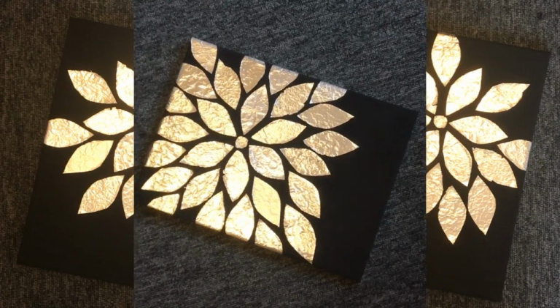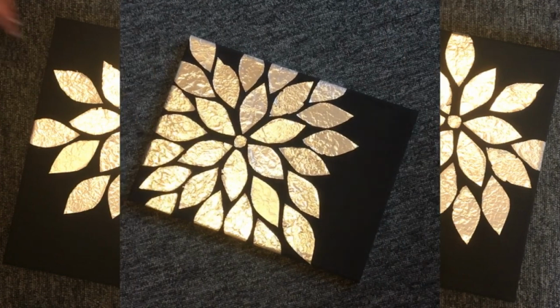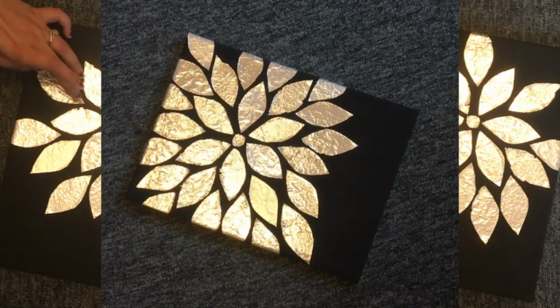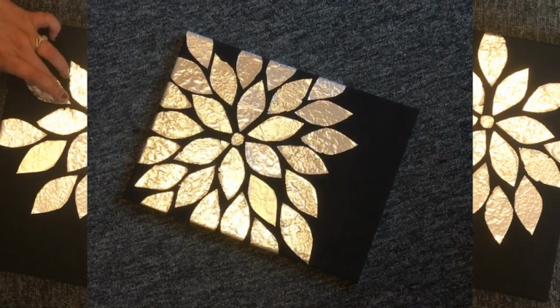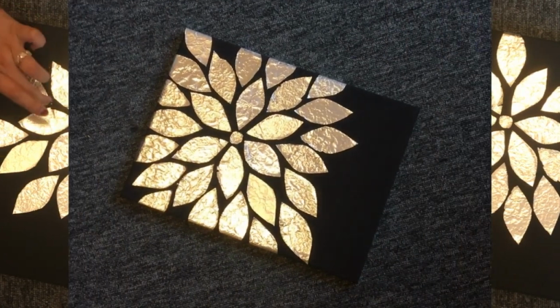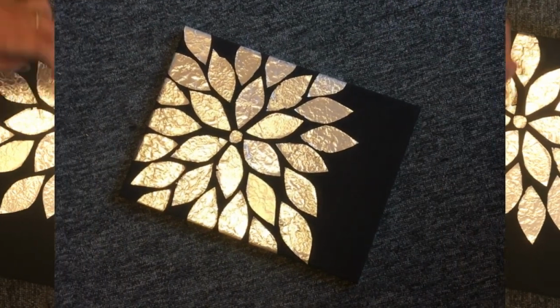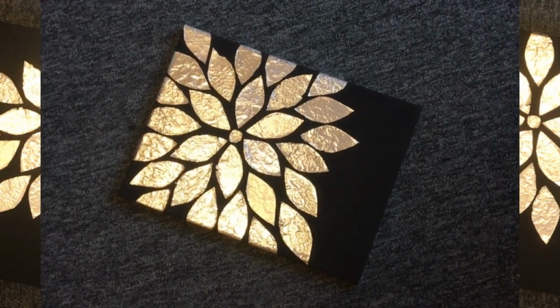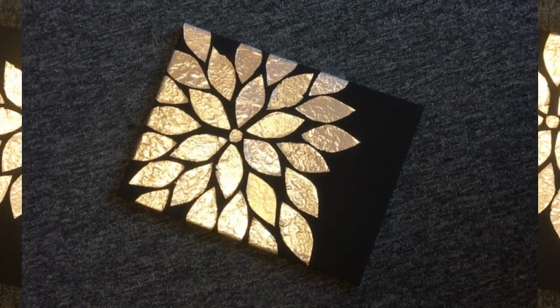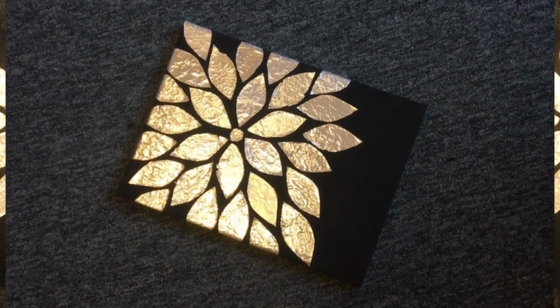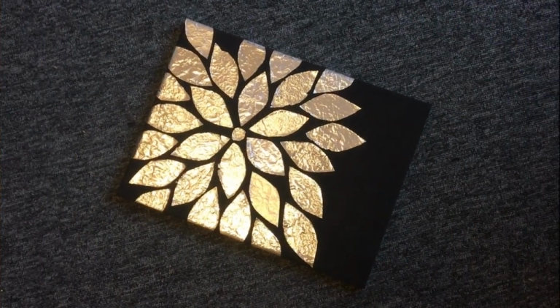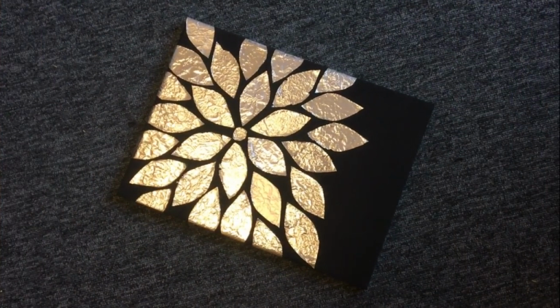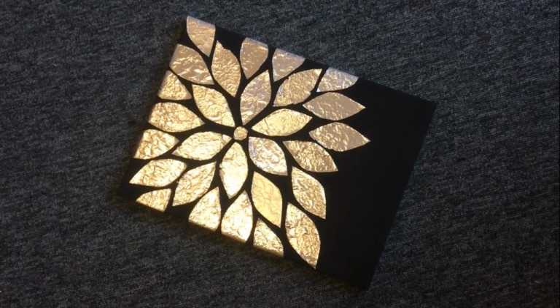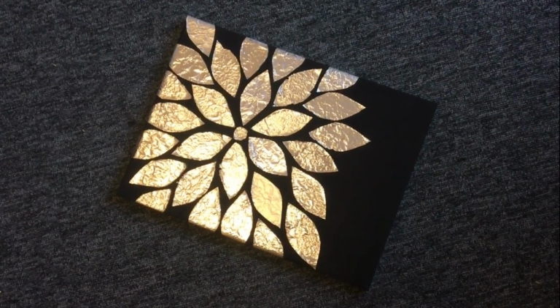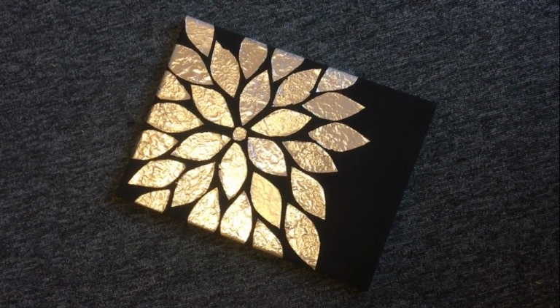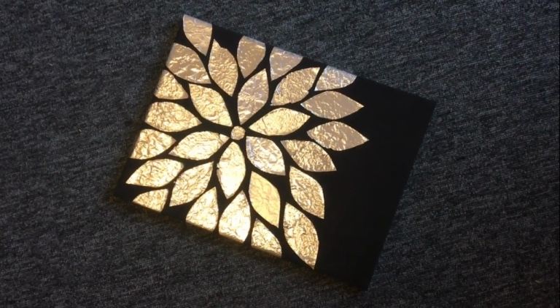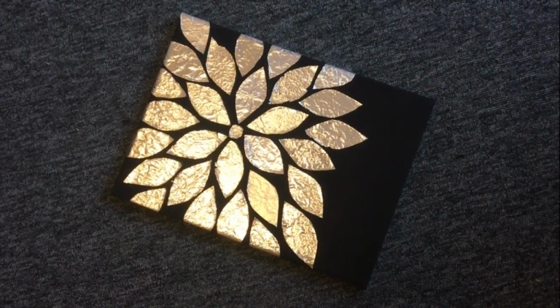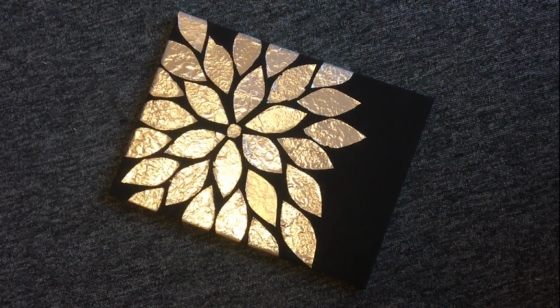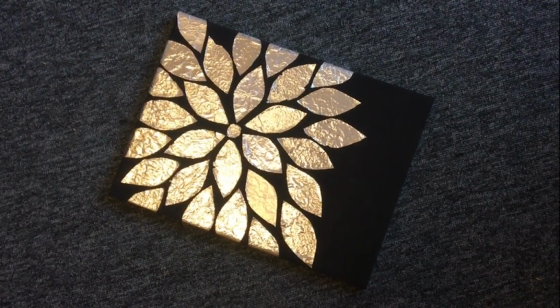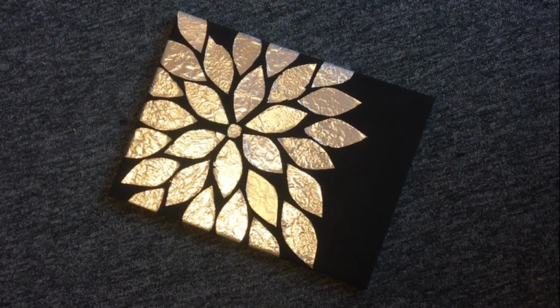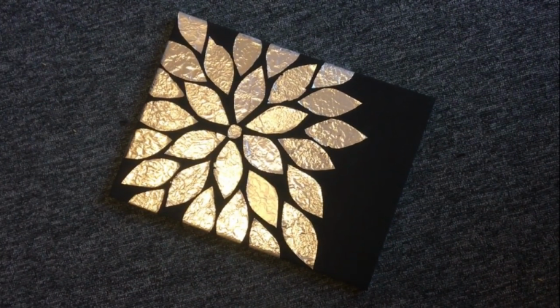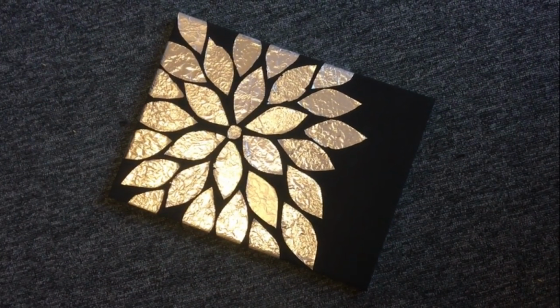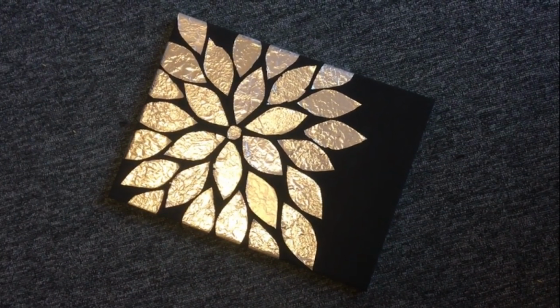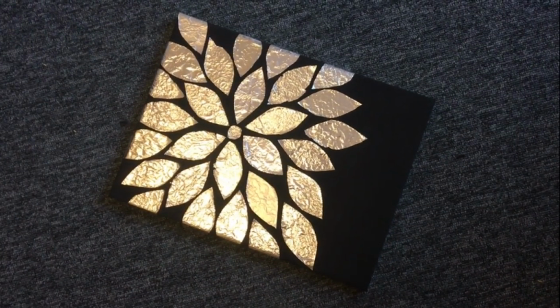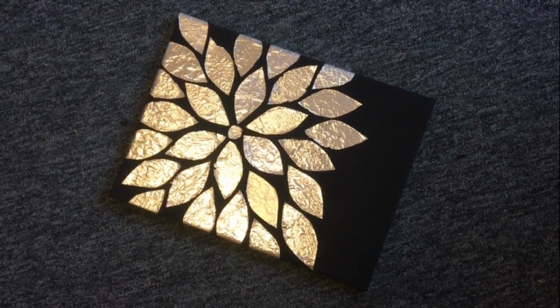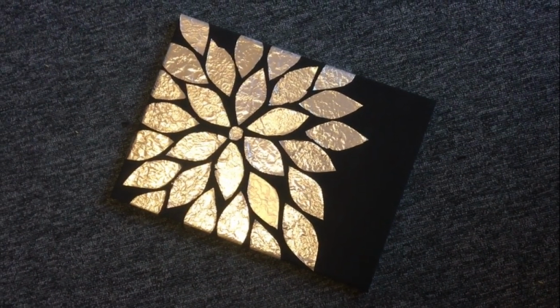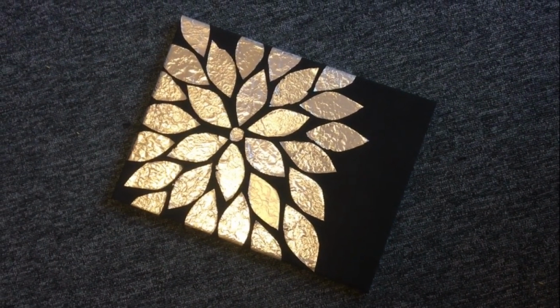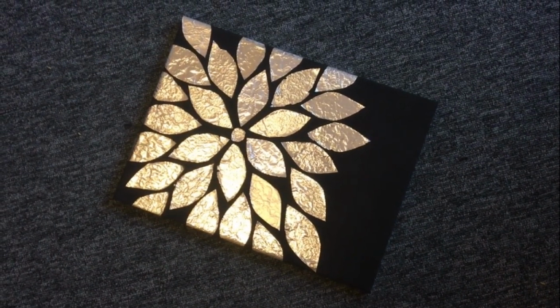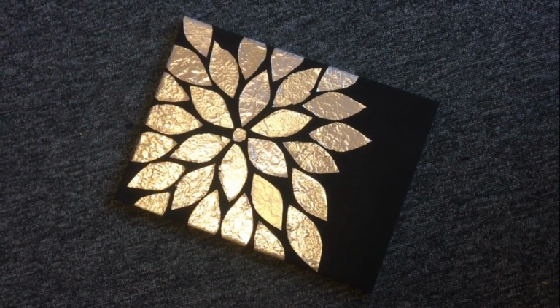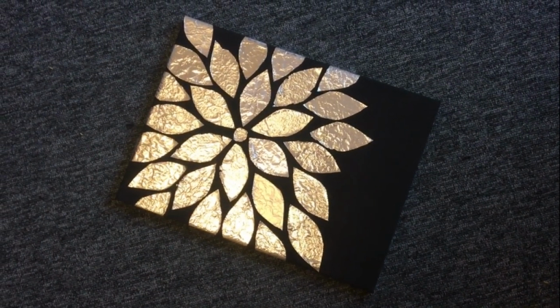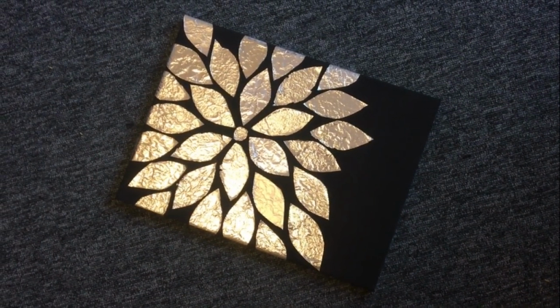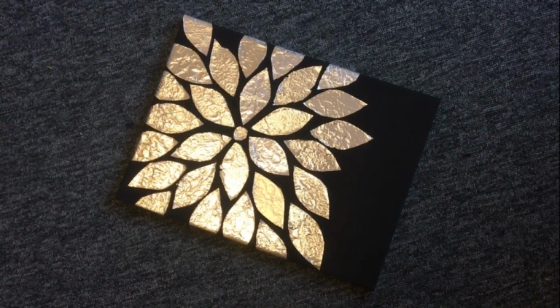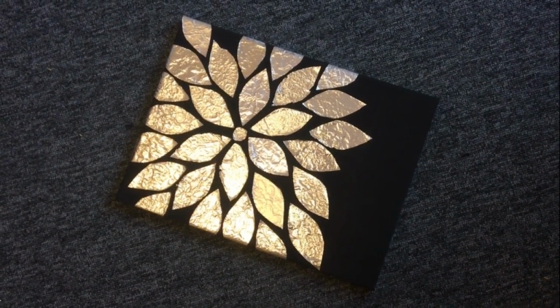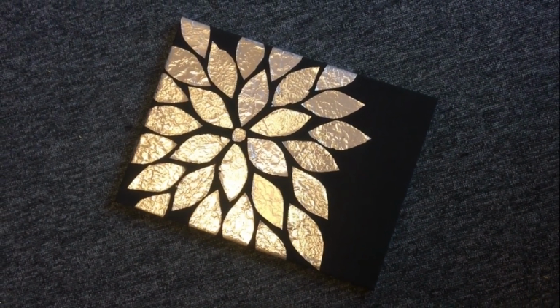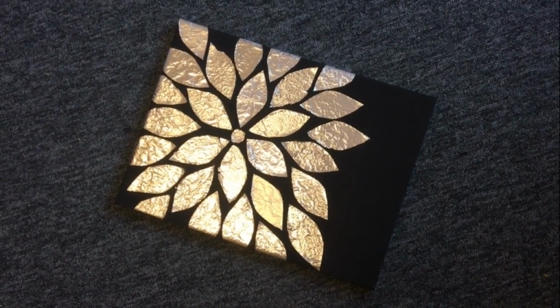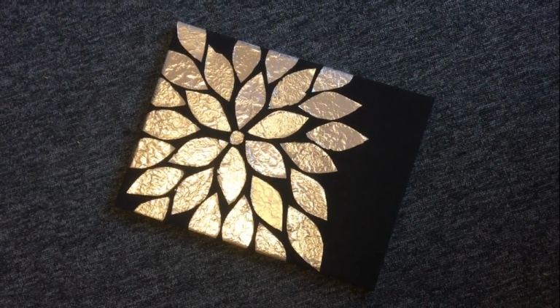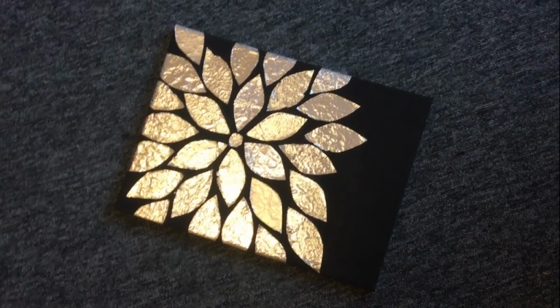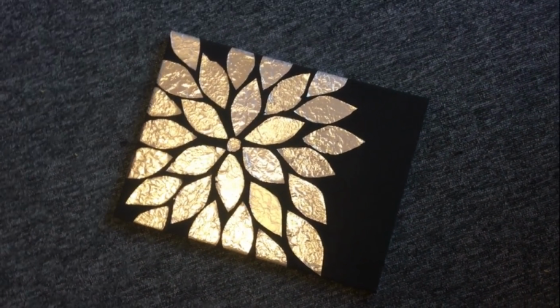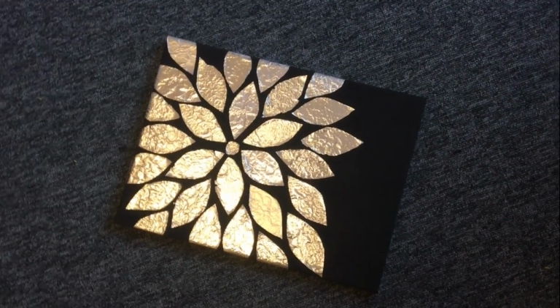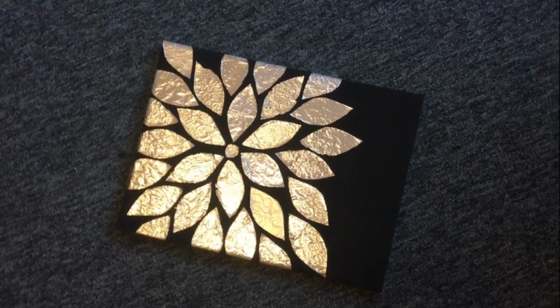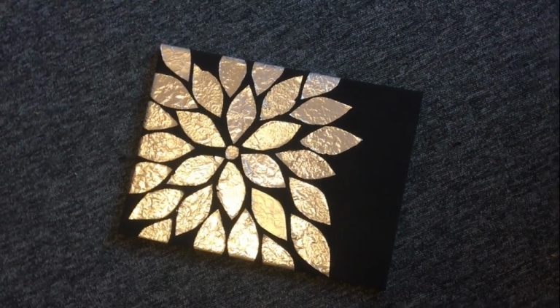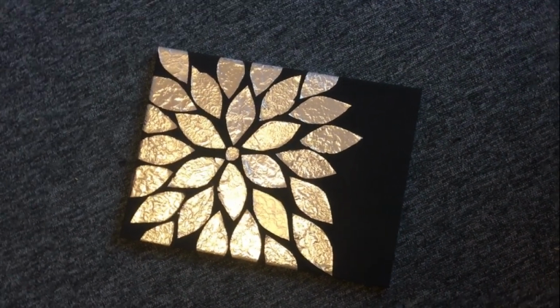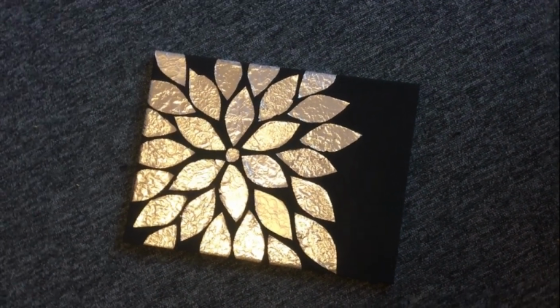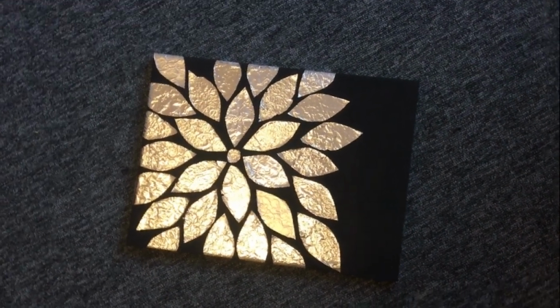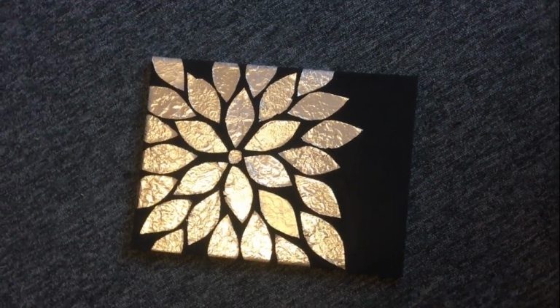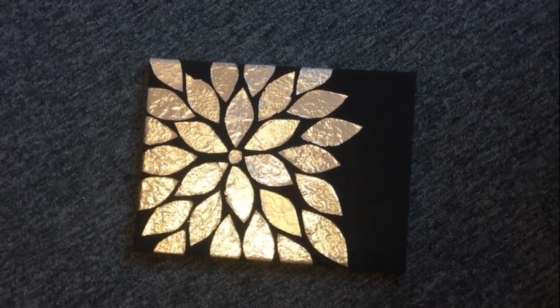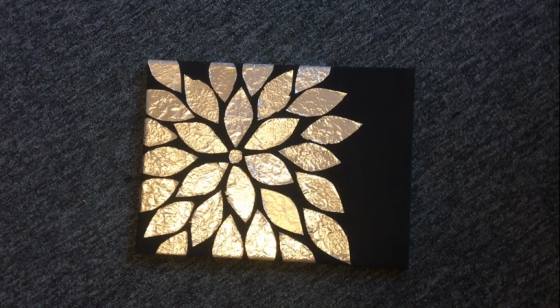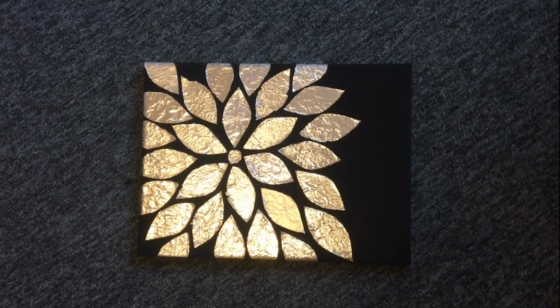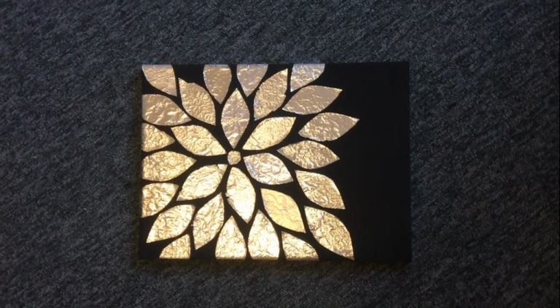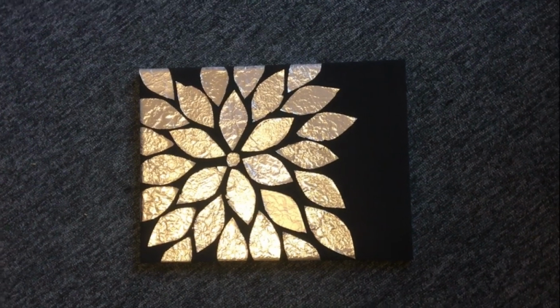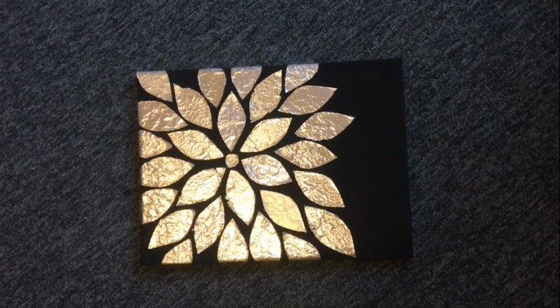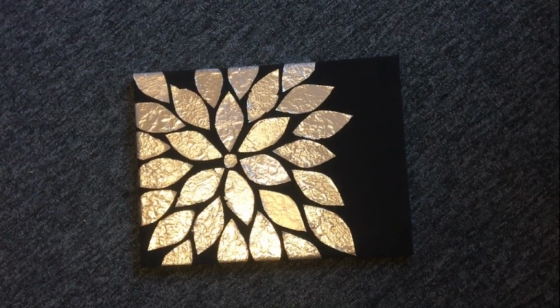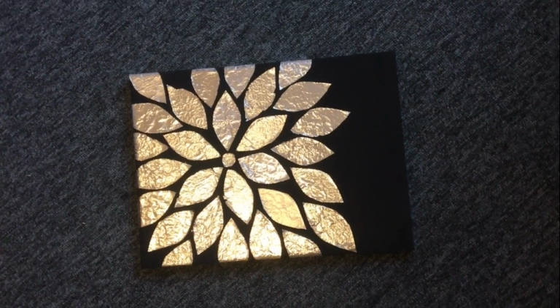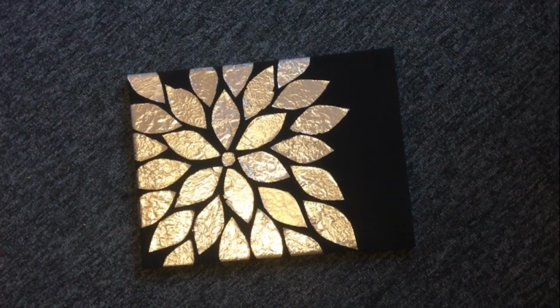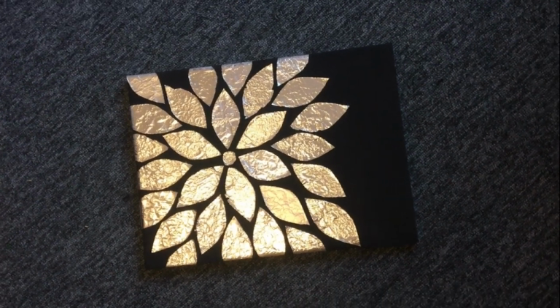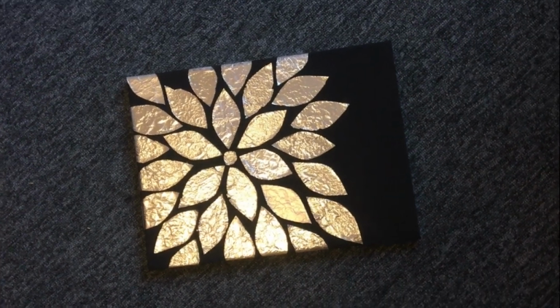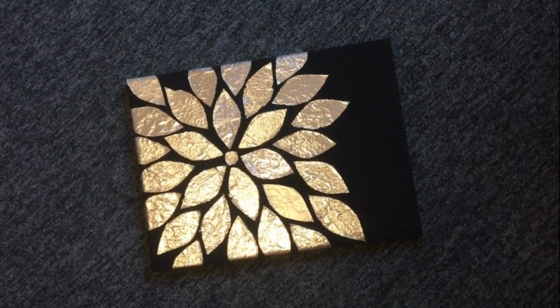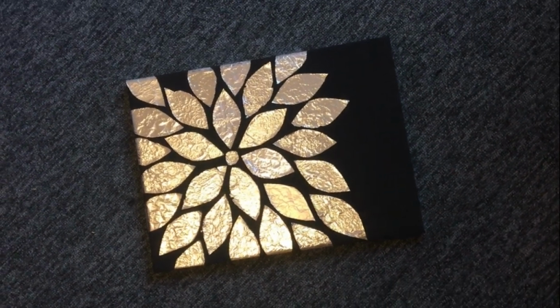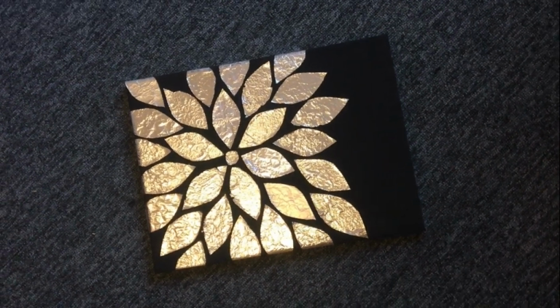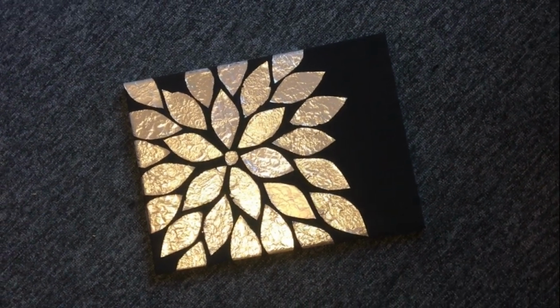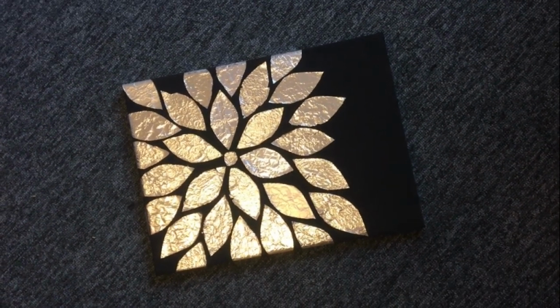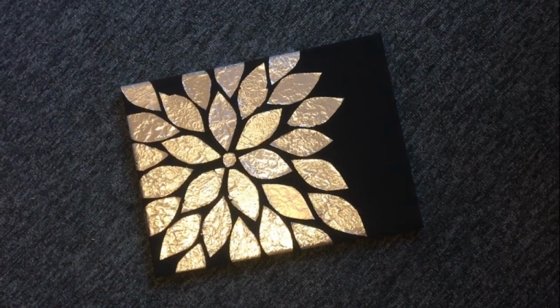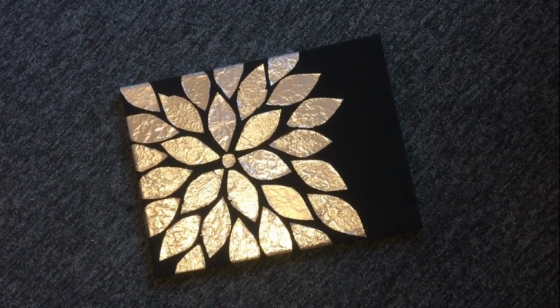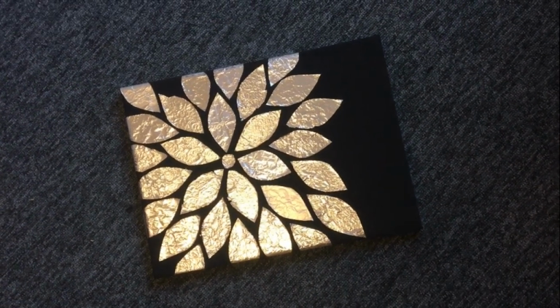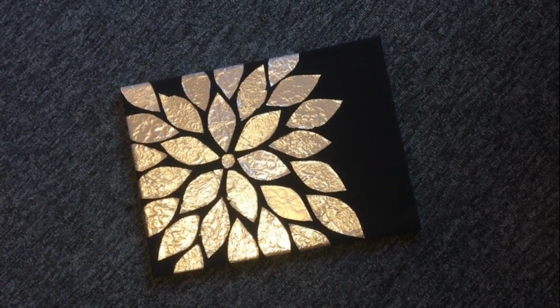In absolutely no time, my third piece of art is all ready. It looks classy, elegant, and beautiful.